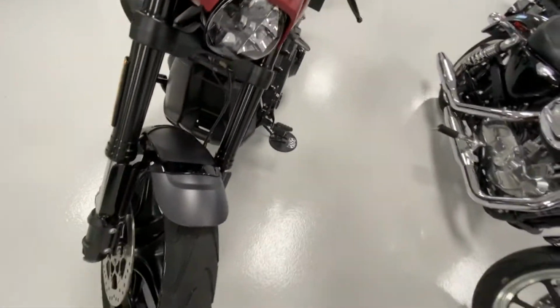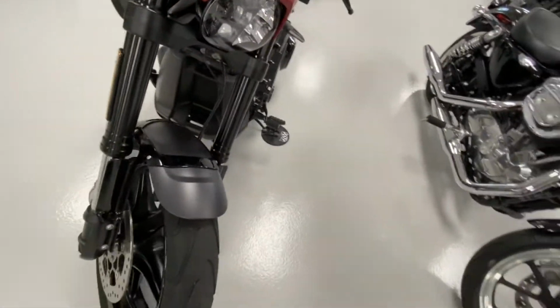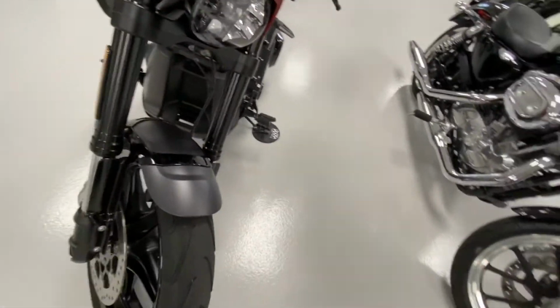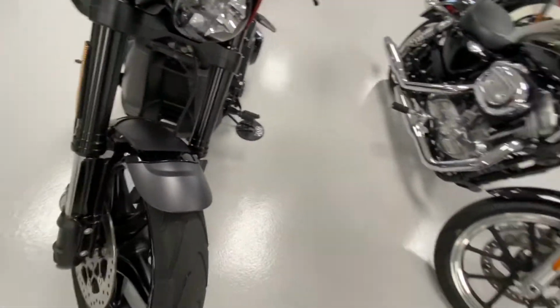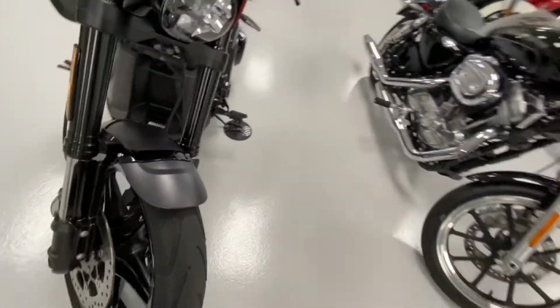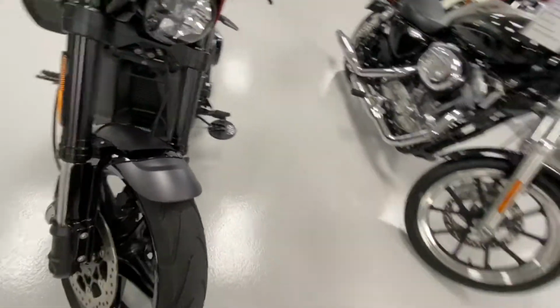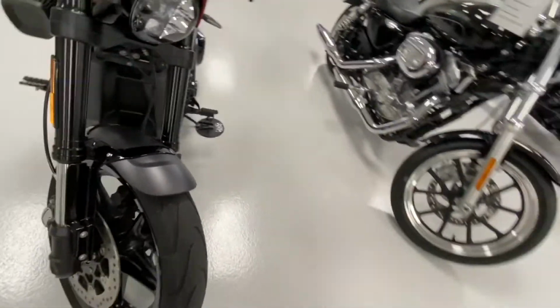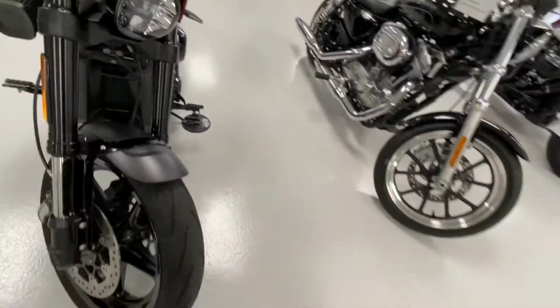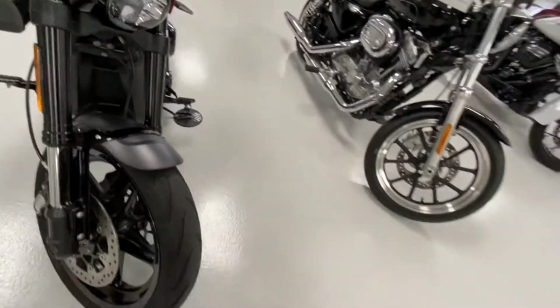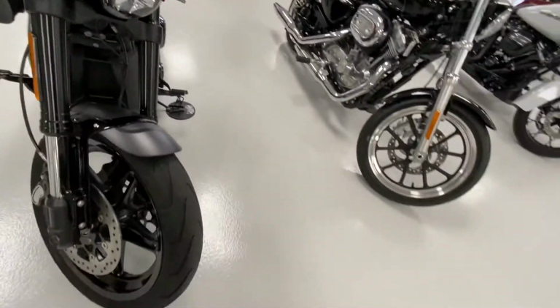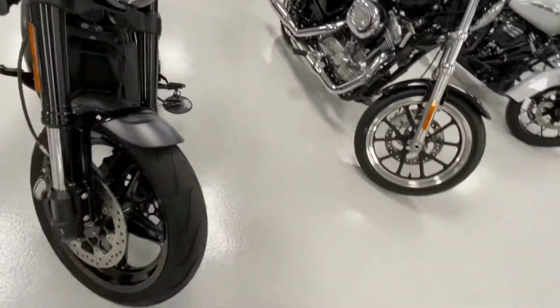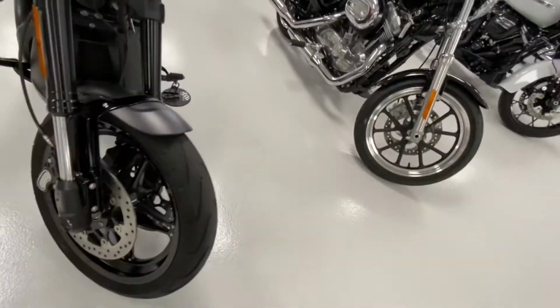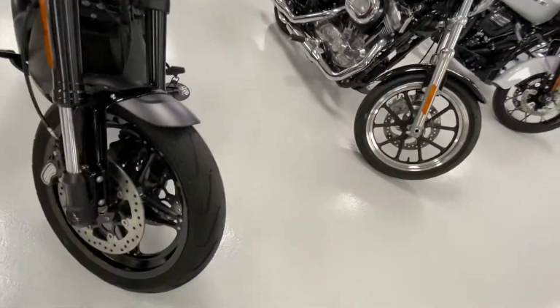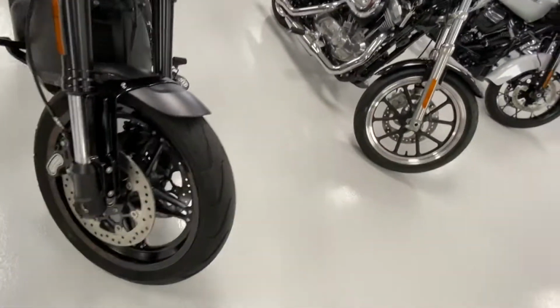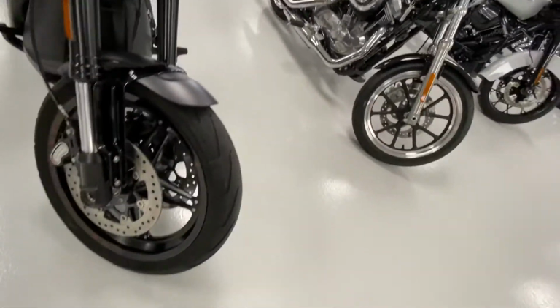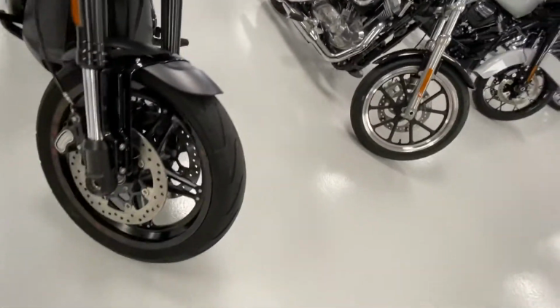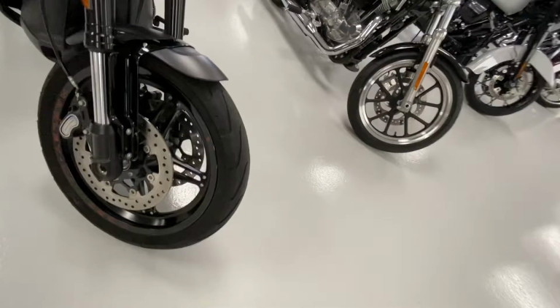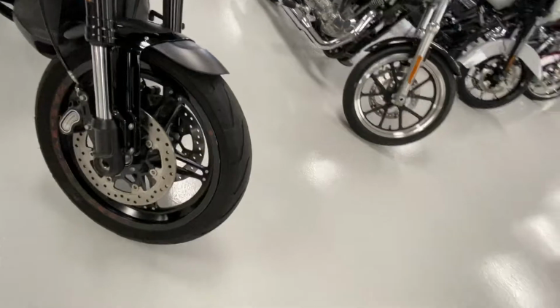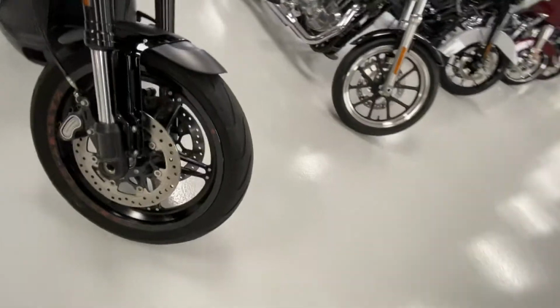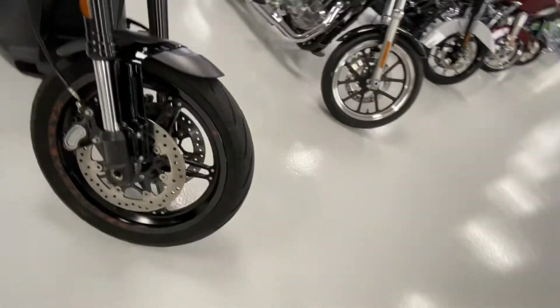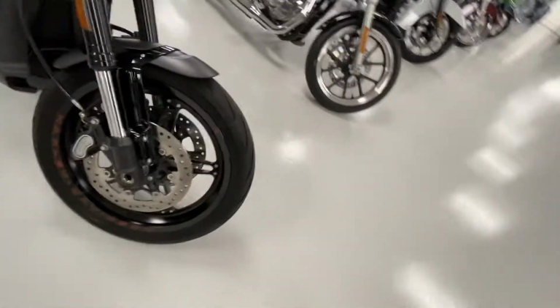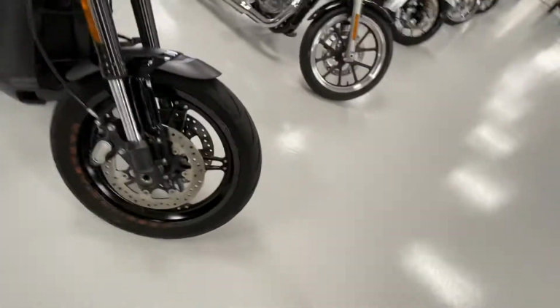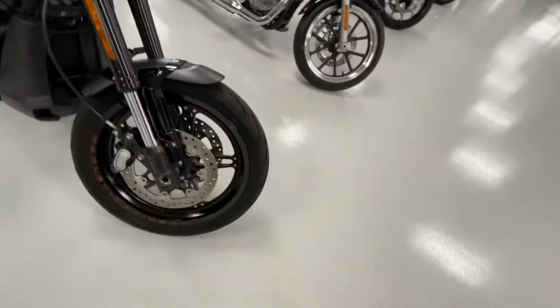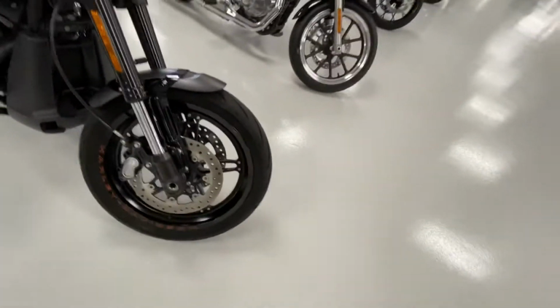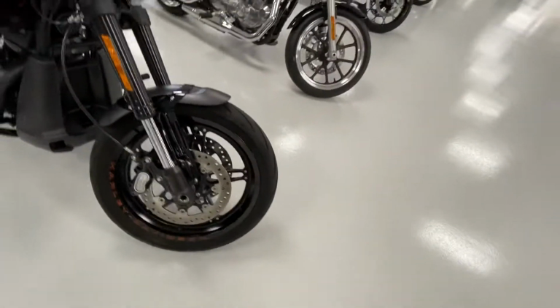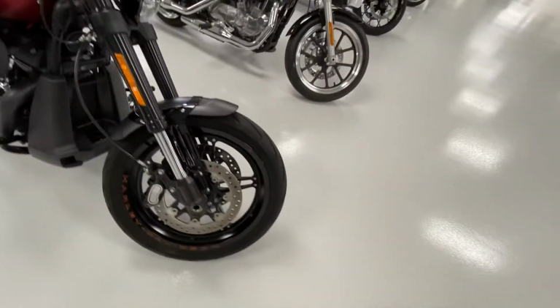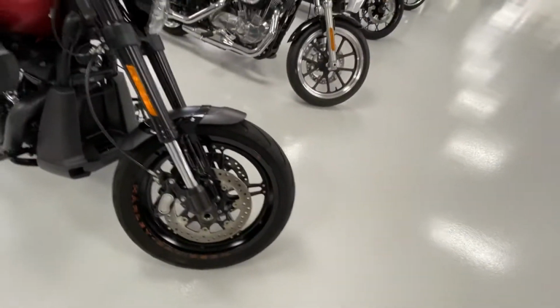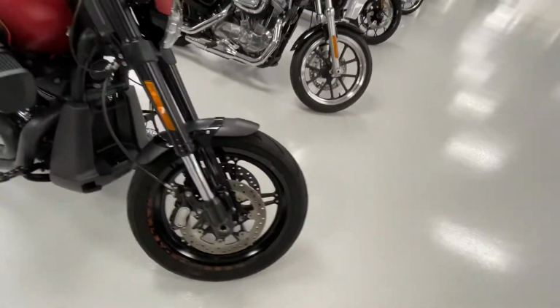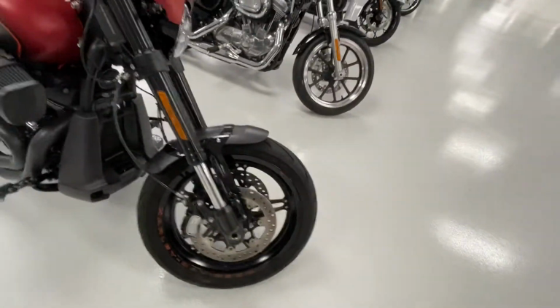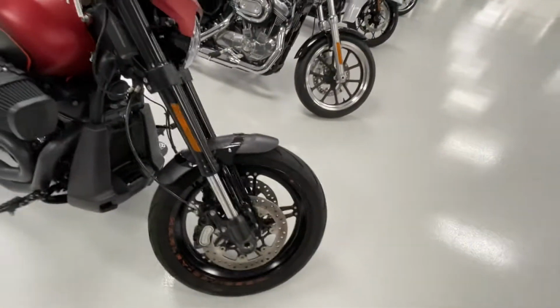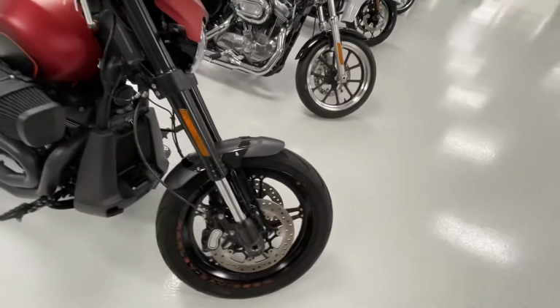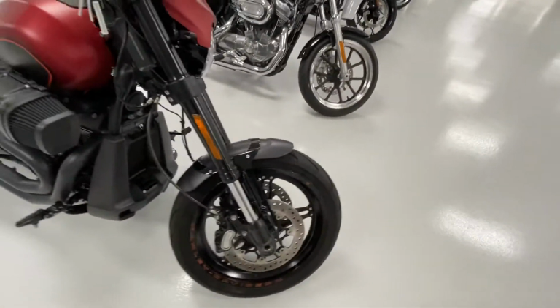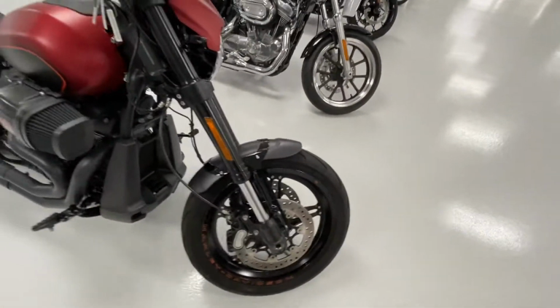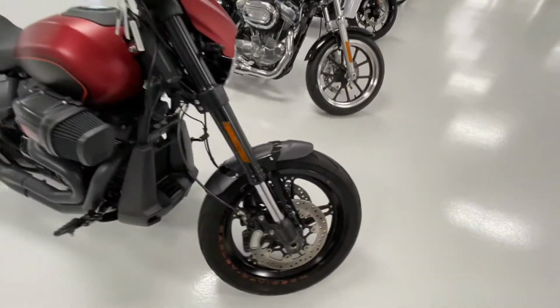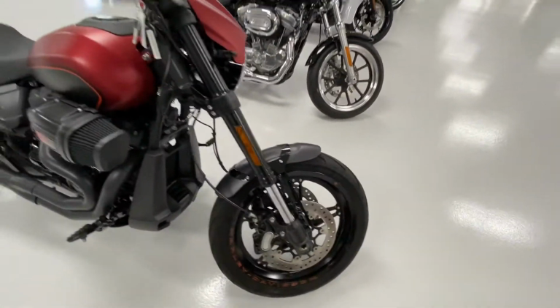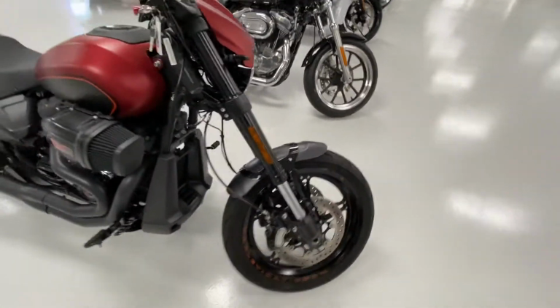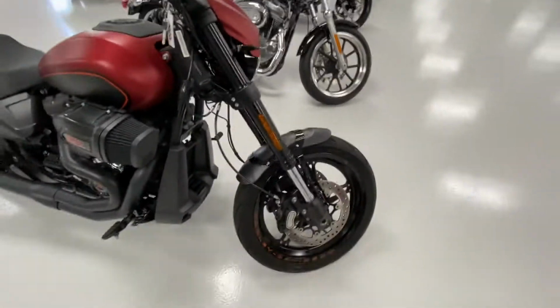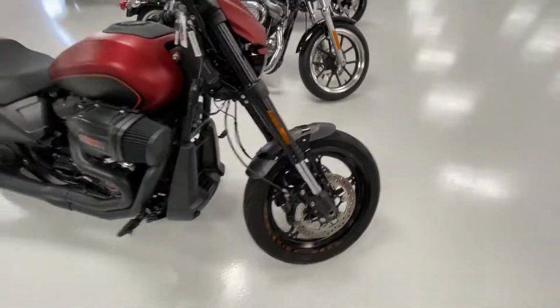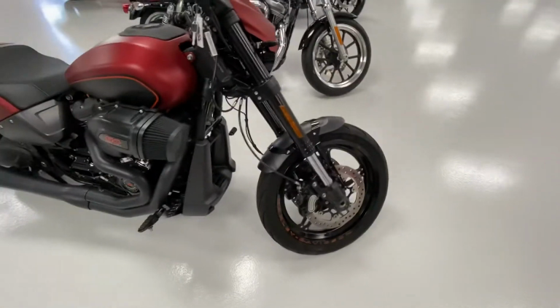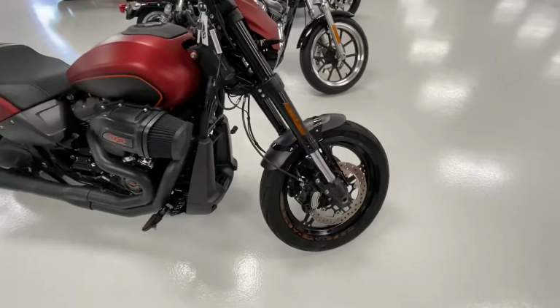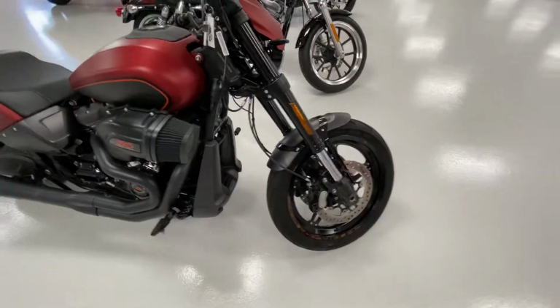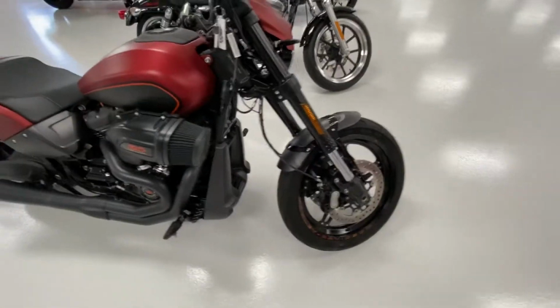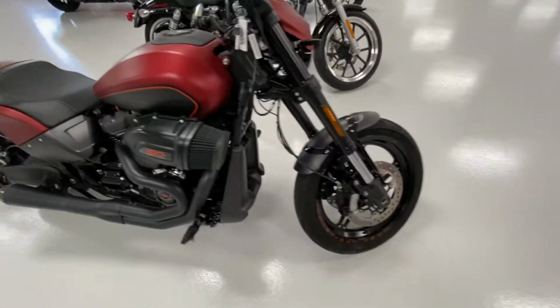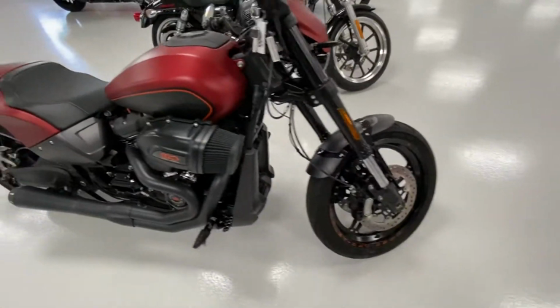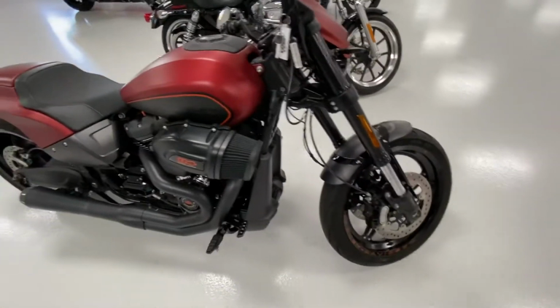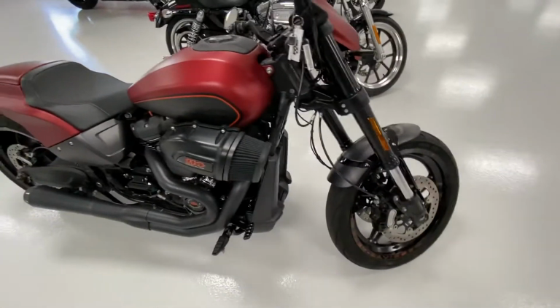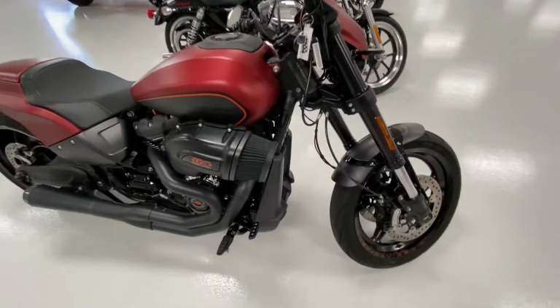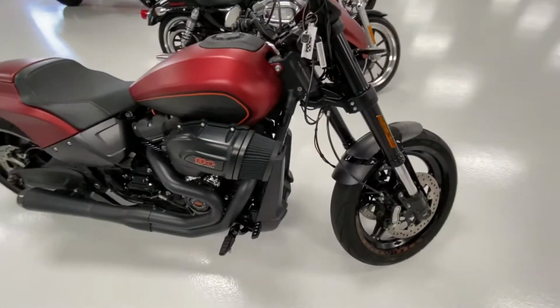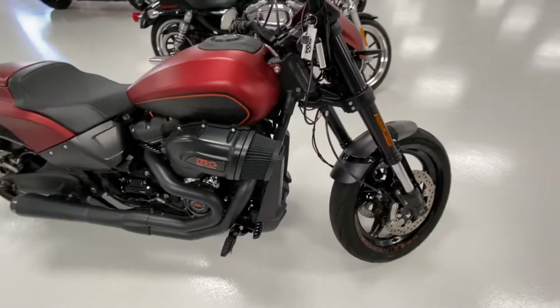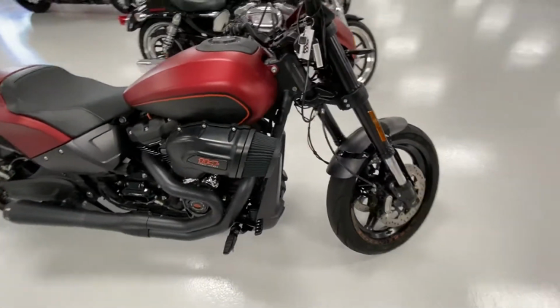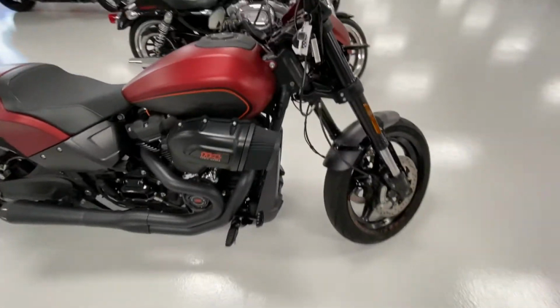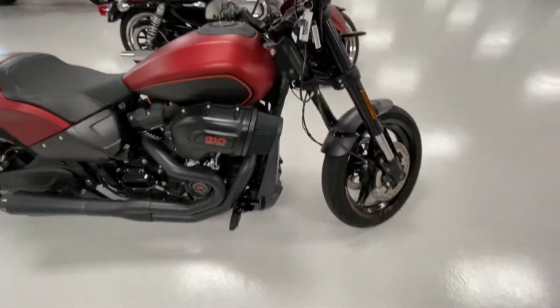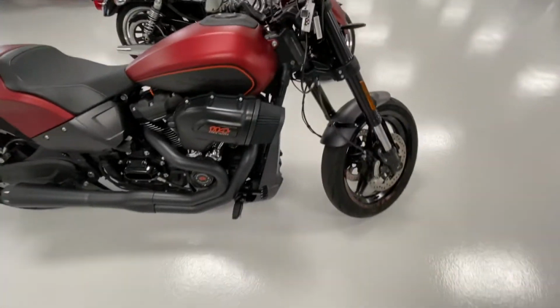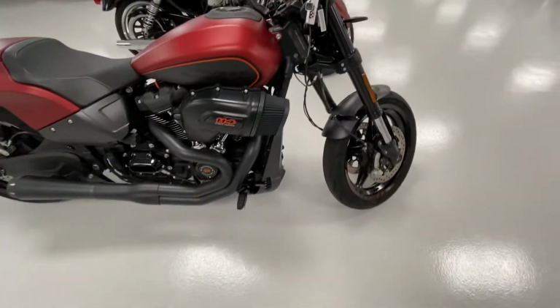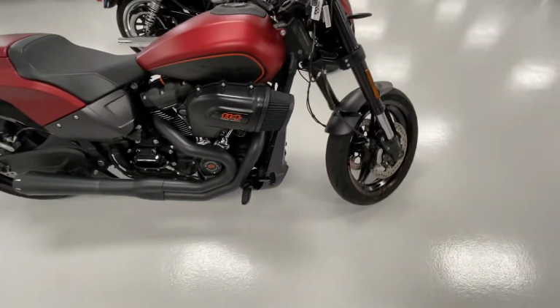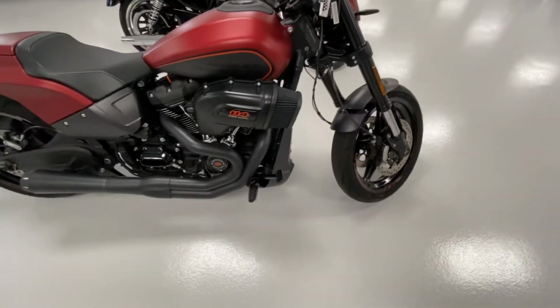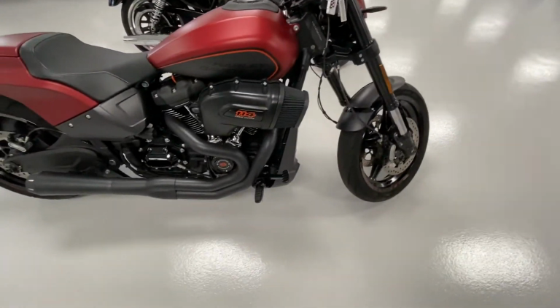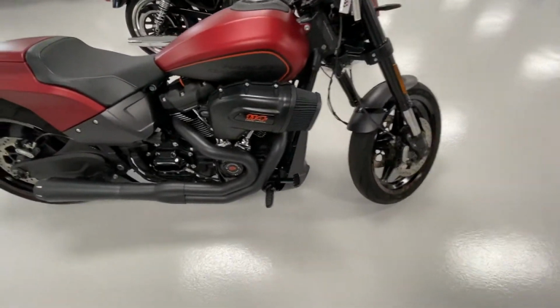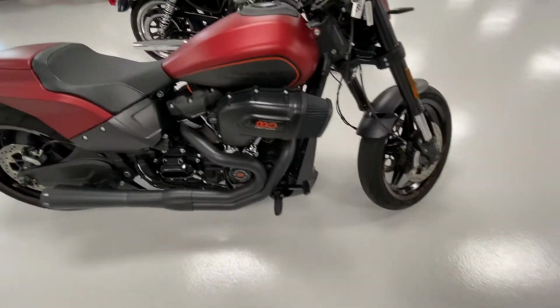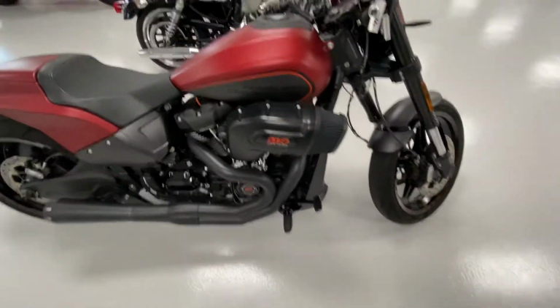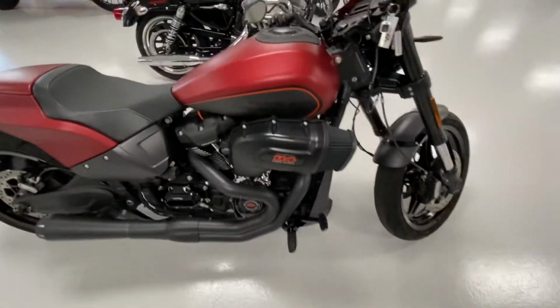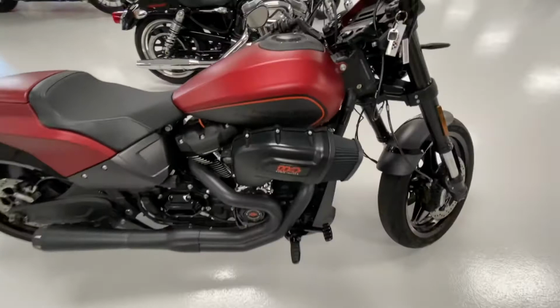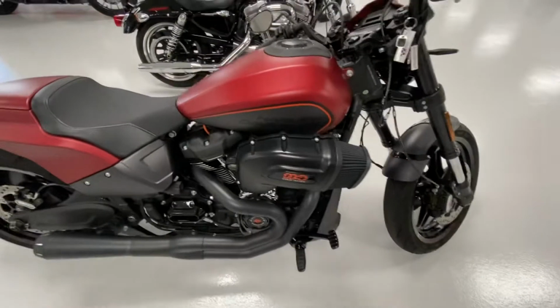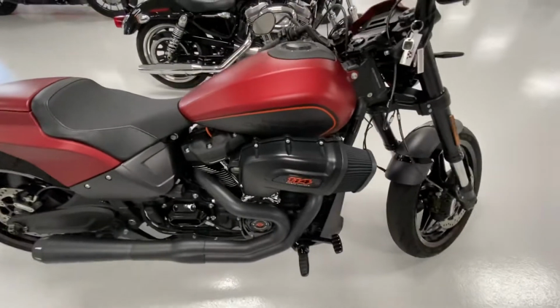Tires look great, brakes are good, inverted forks. This is a running bike right here — super nice bike.